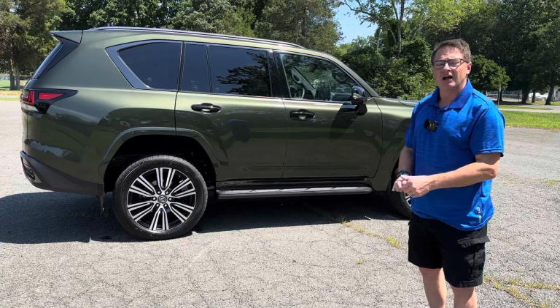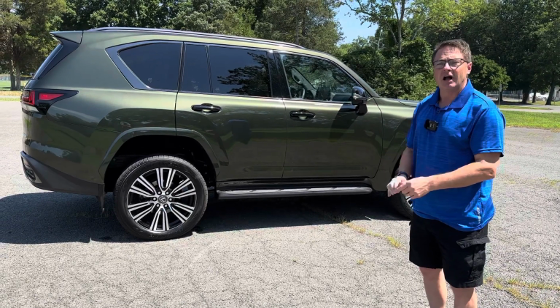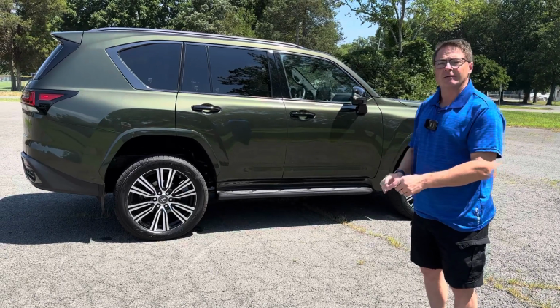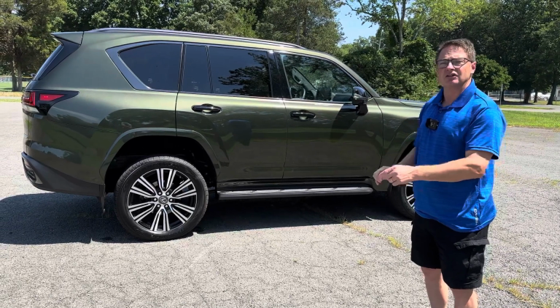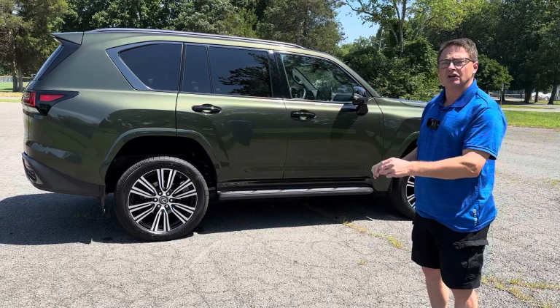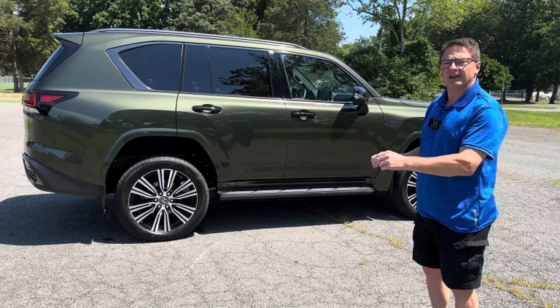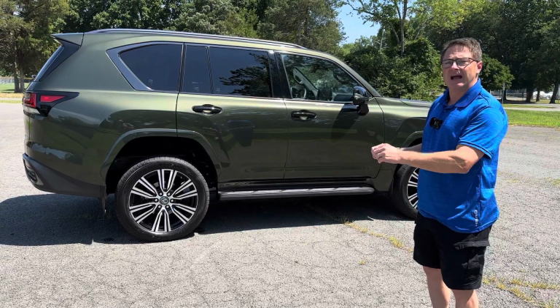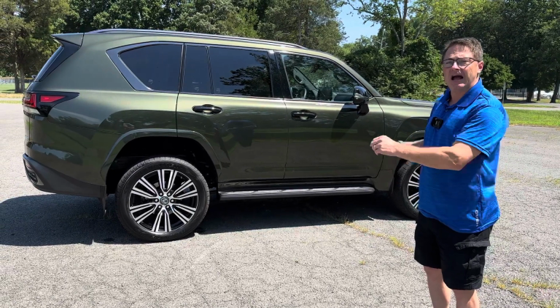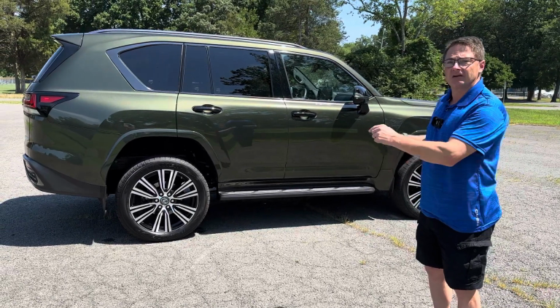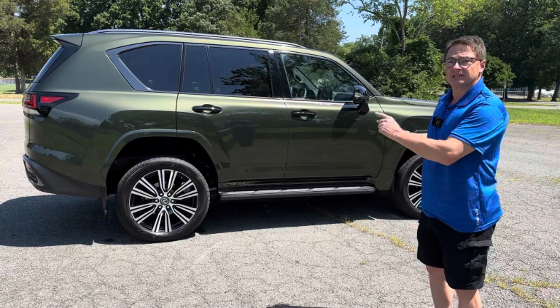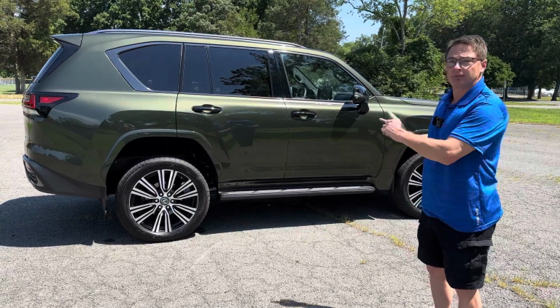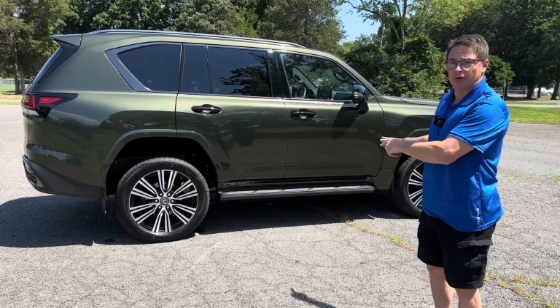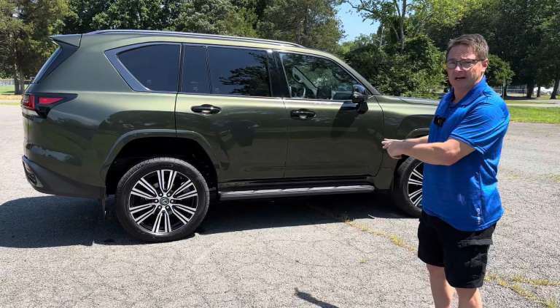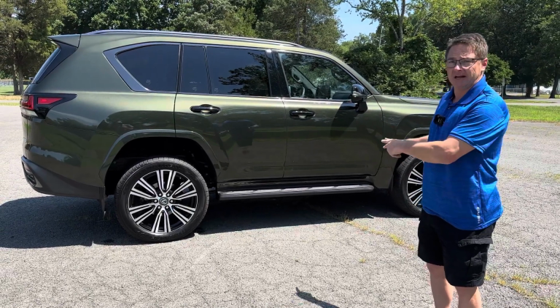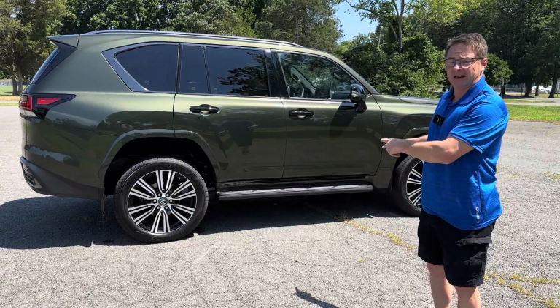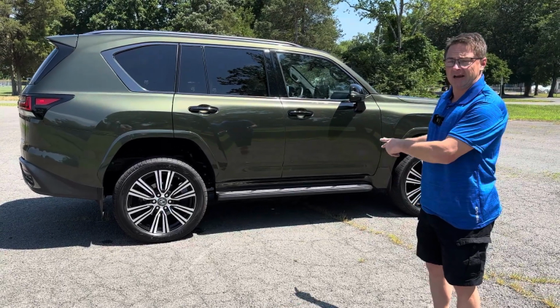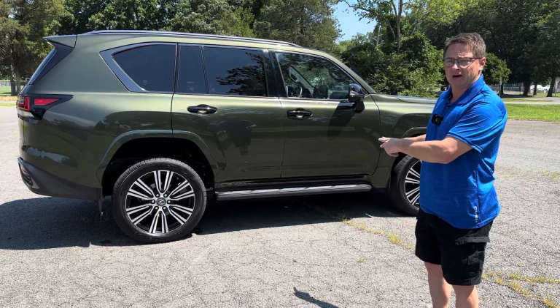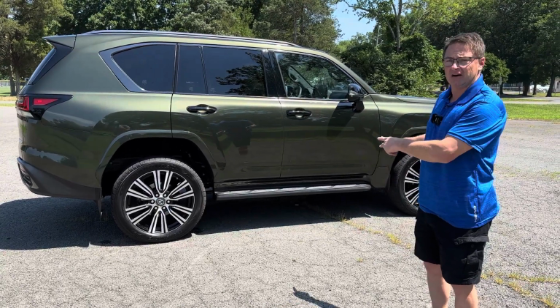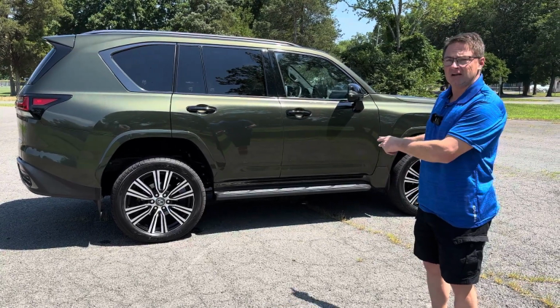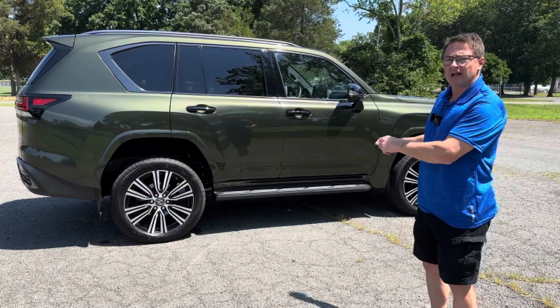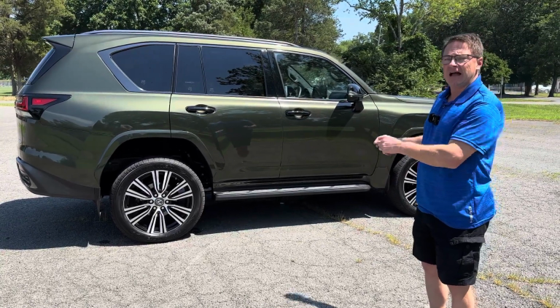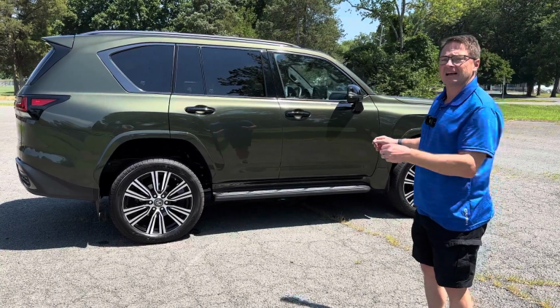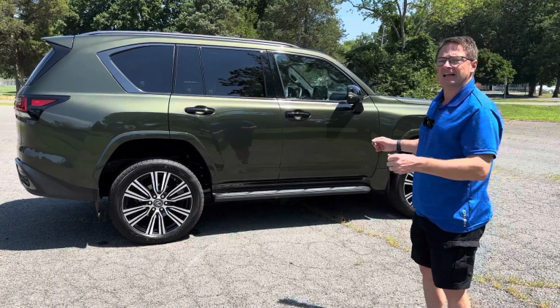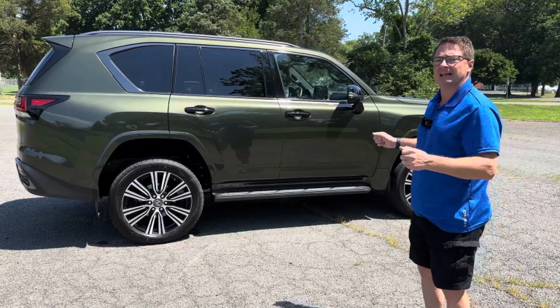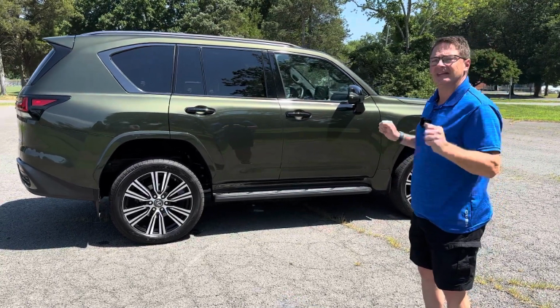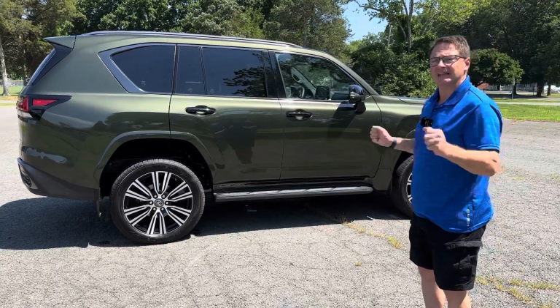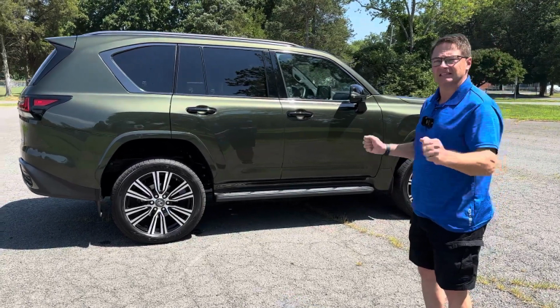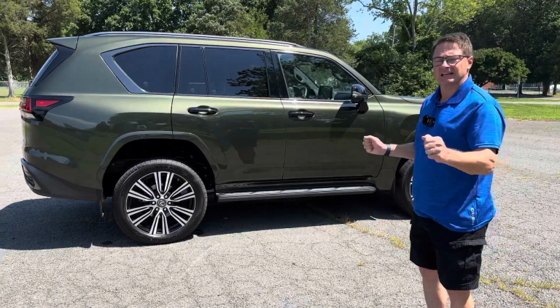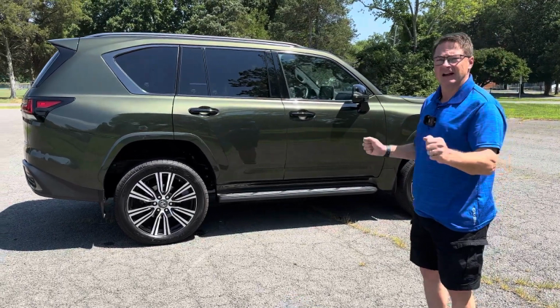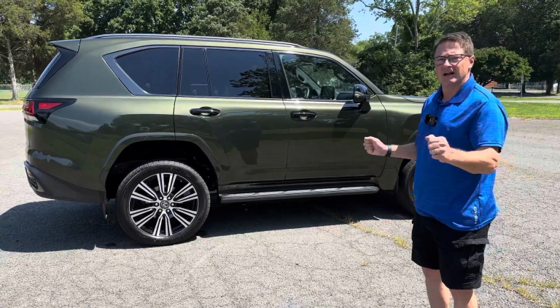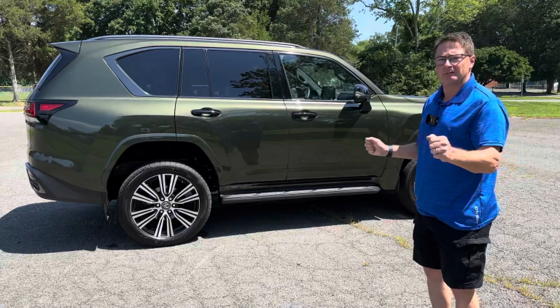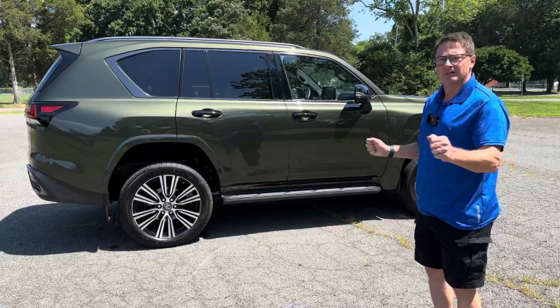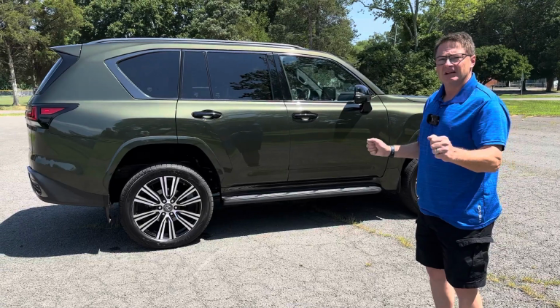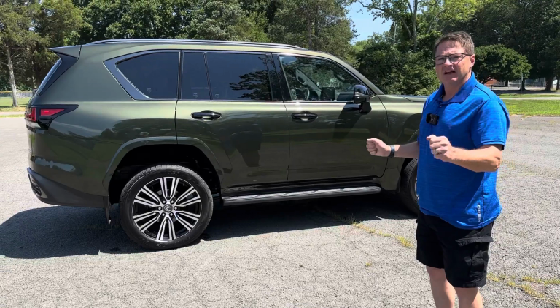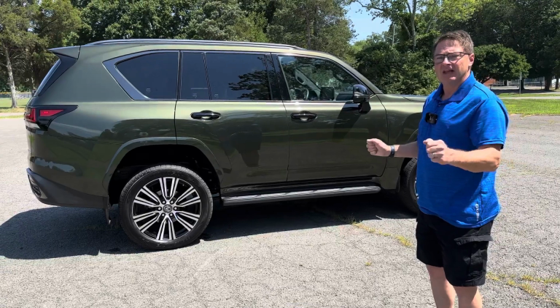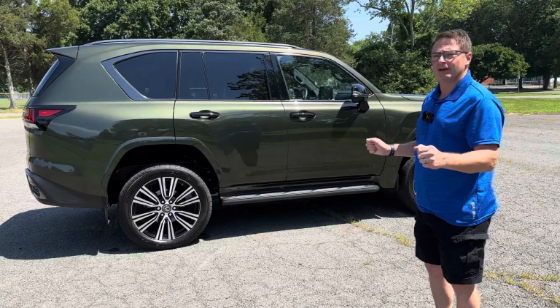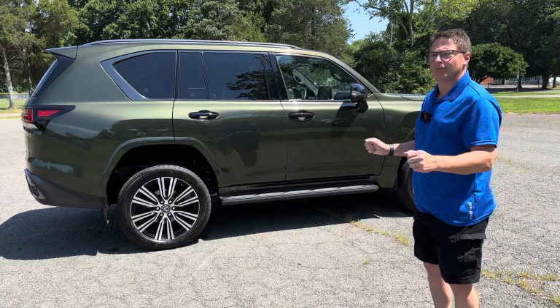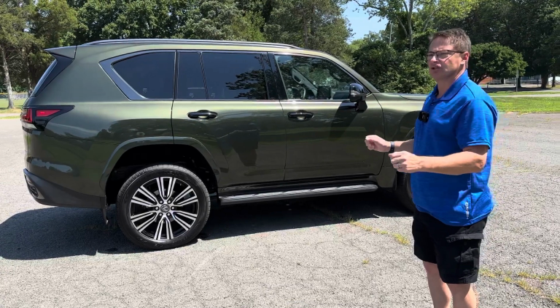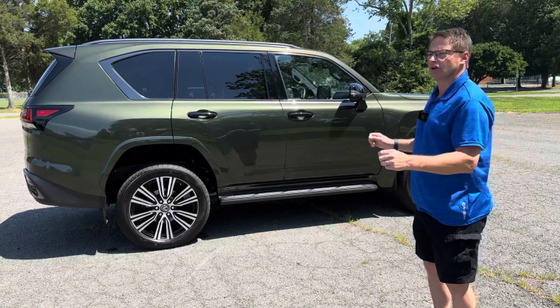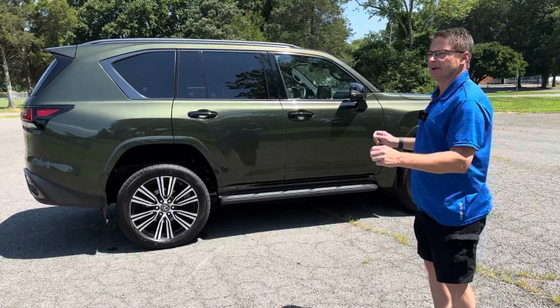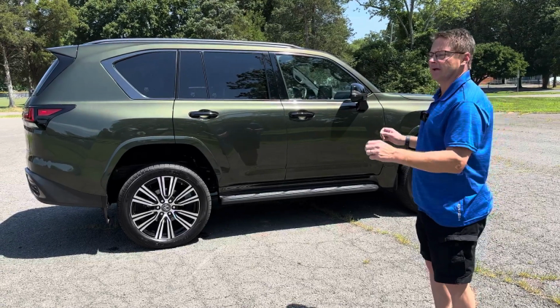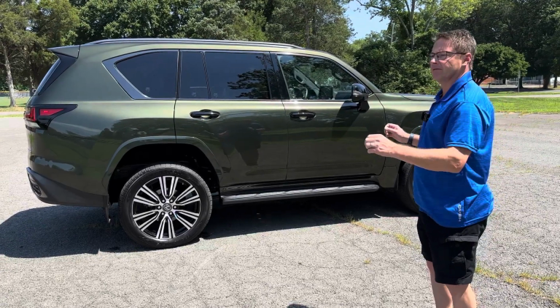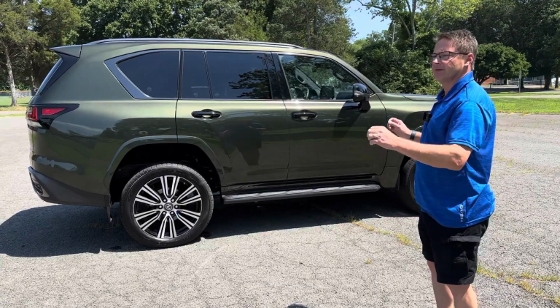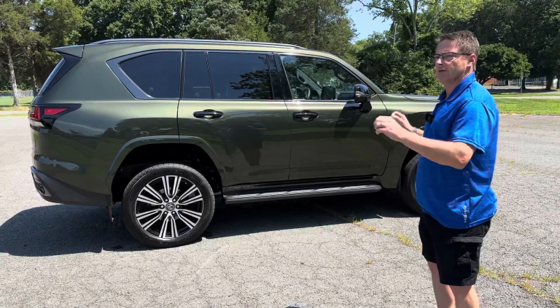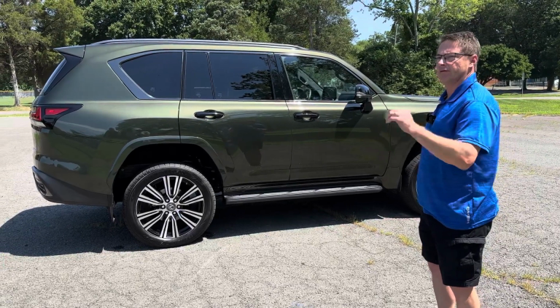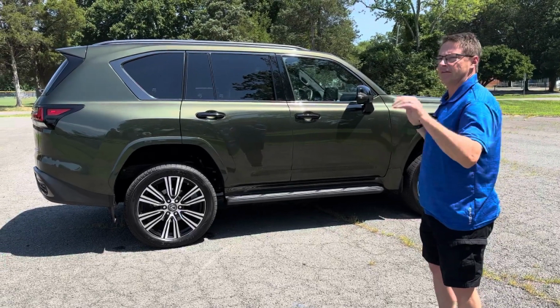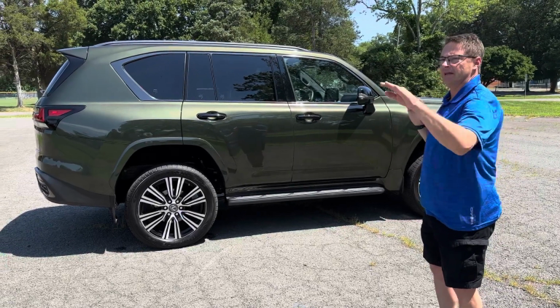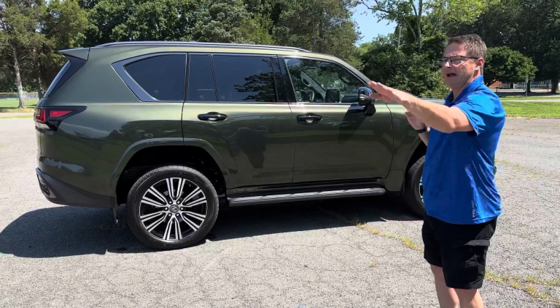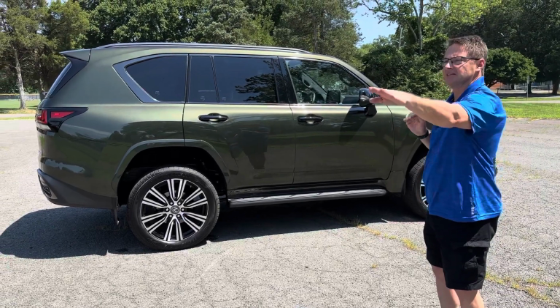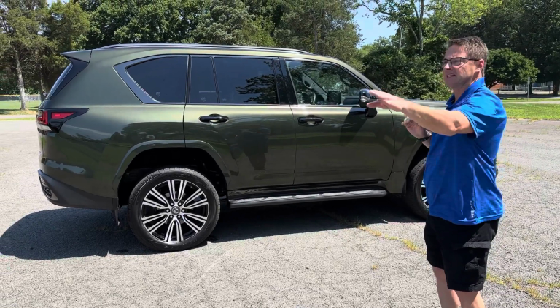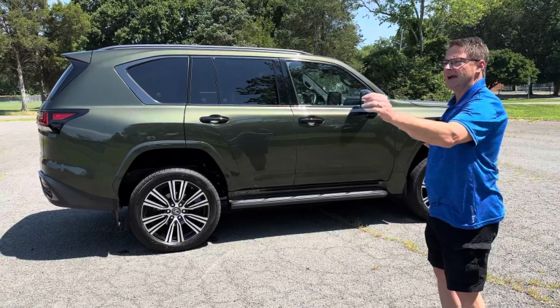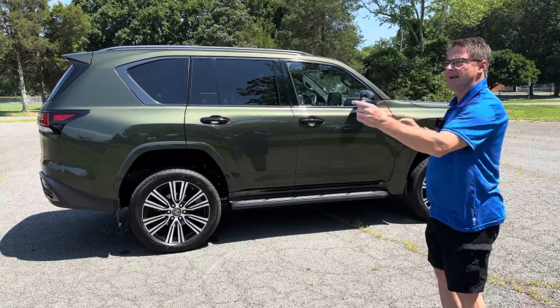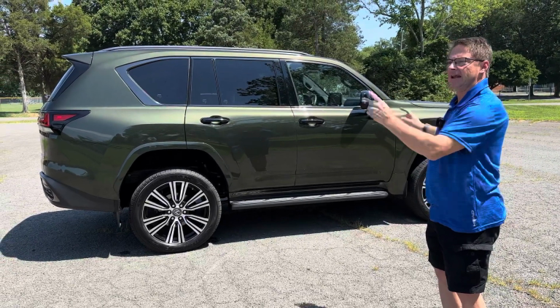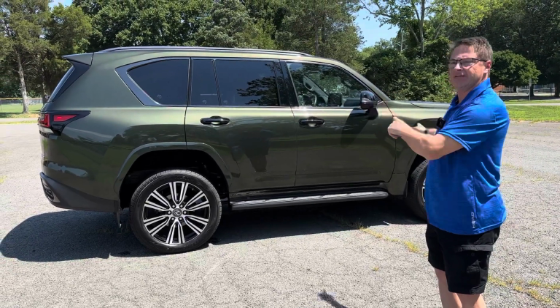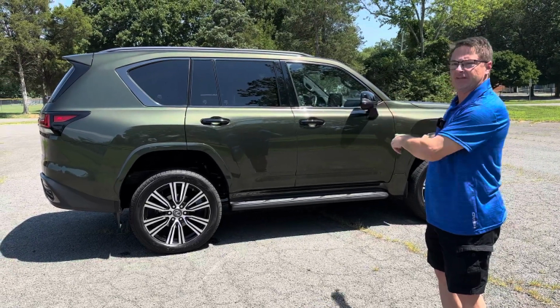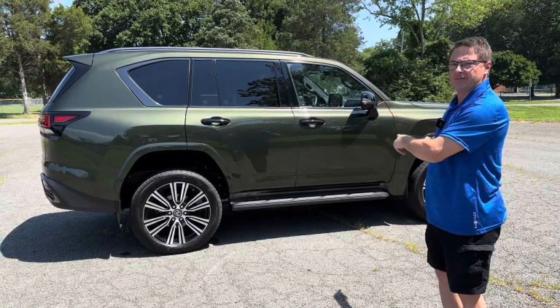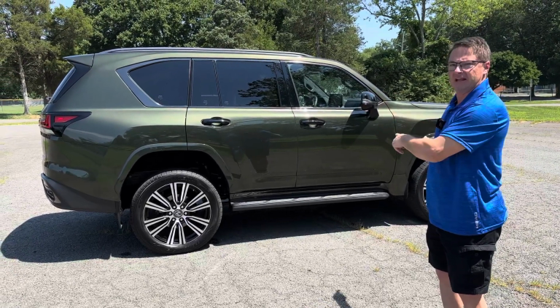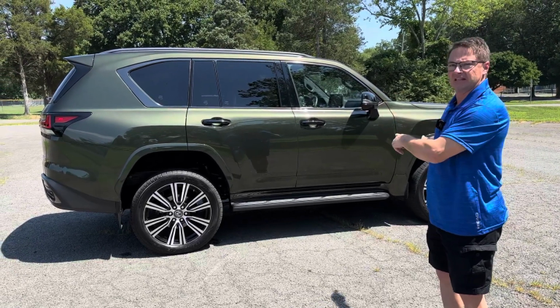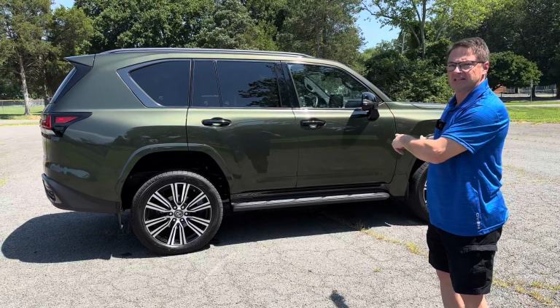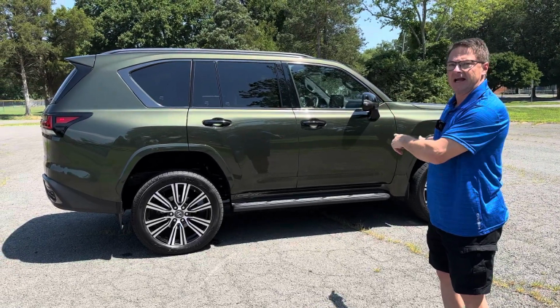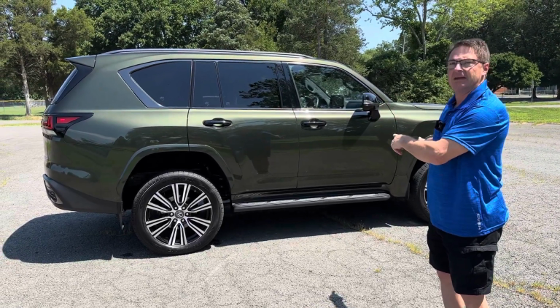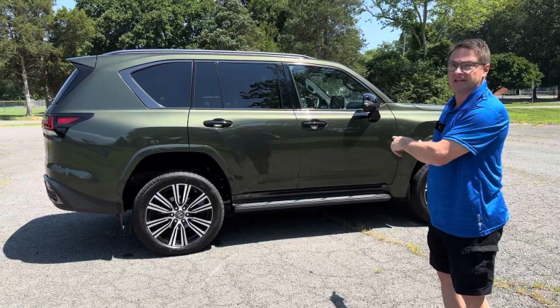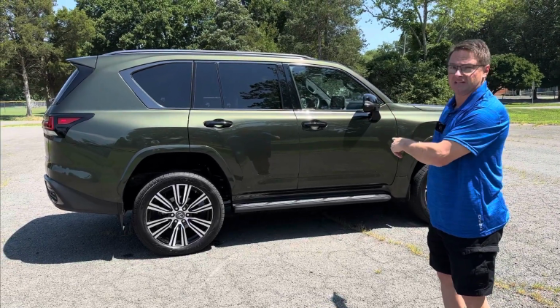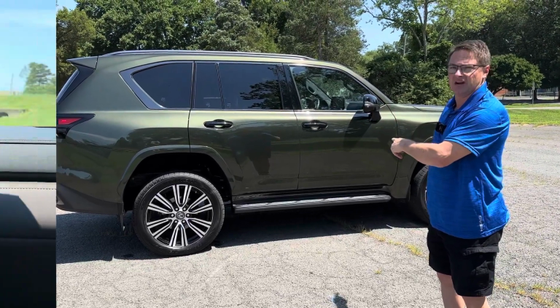We're going to test it out on a grassy hill. I'm going to show you how to put it in gear, how to get that set up, and then we'll show you a view from the outside and from the inside. Let's go.